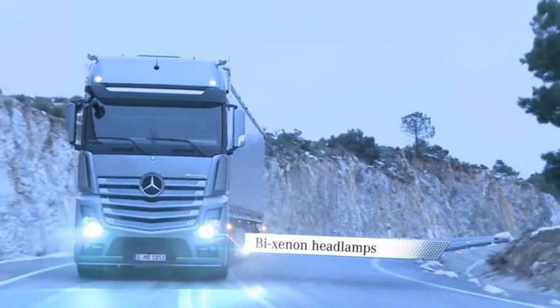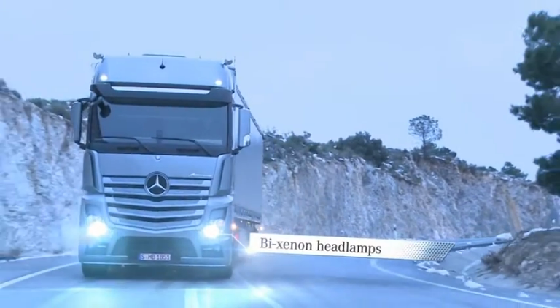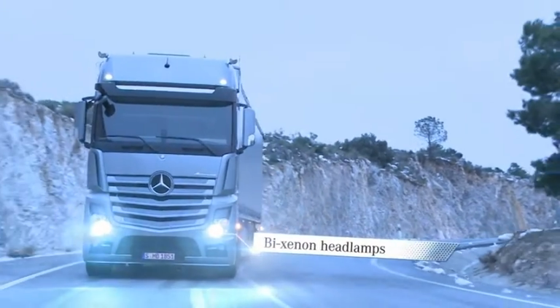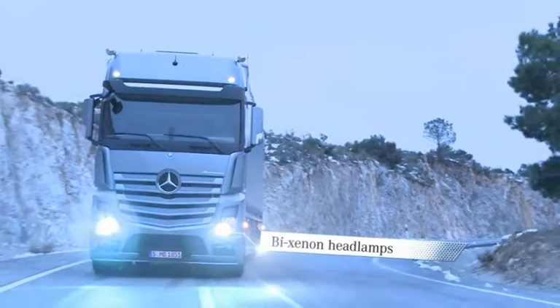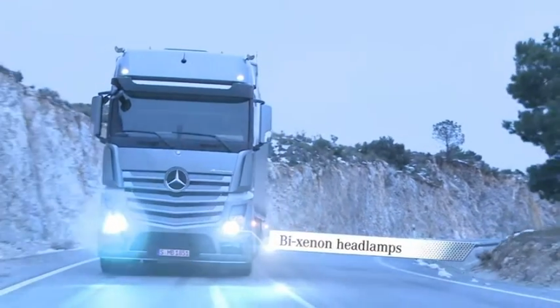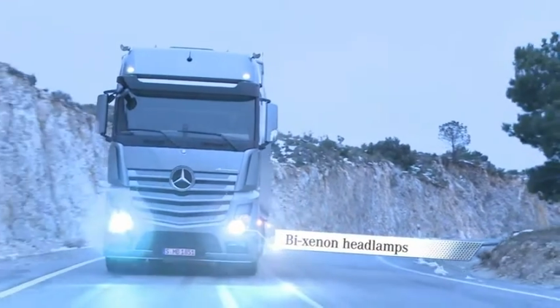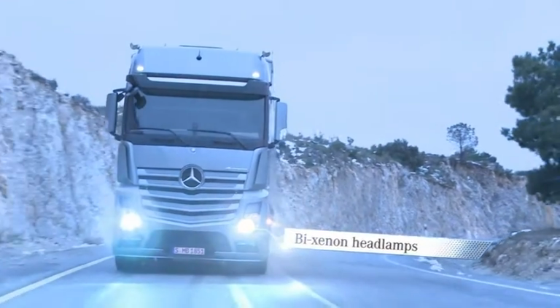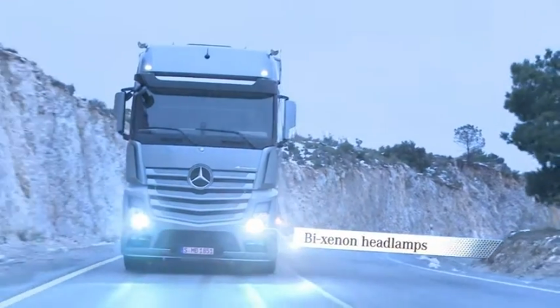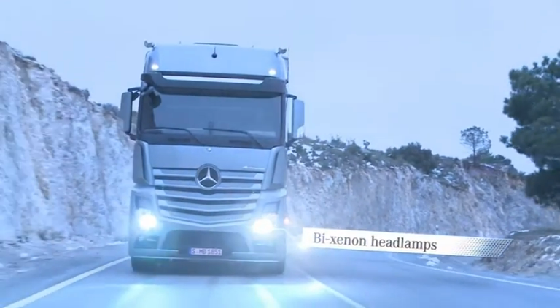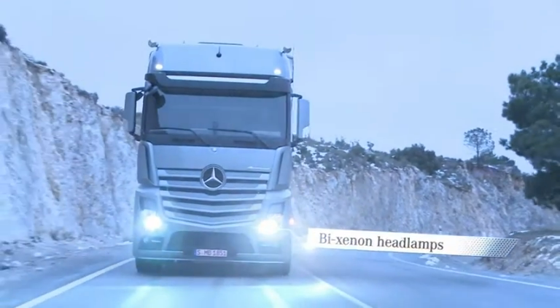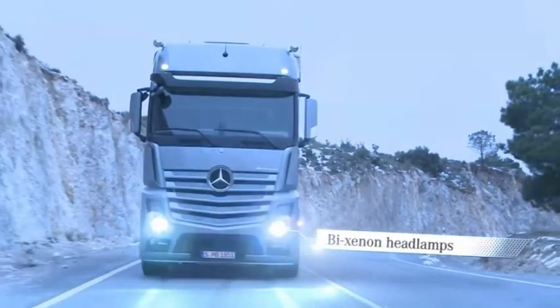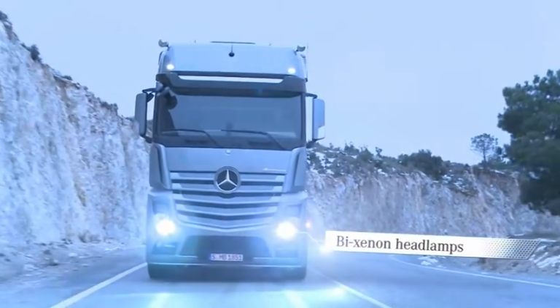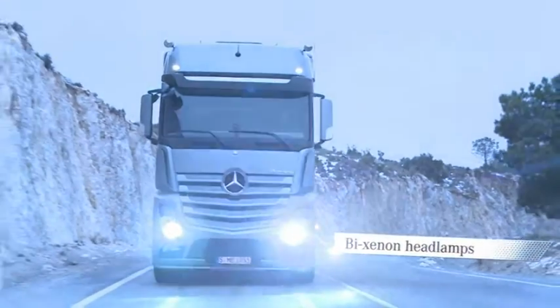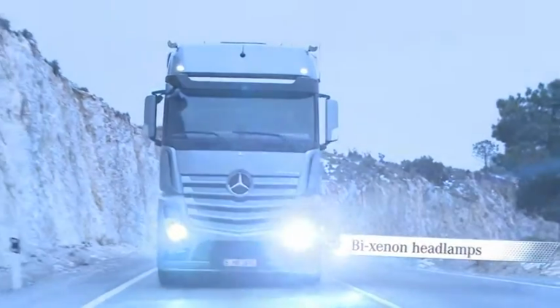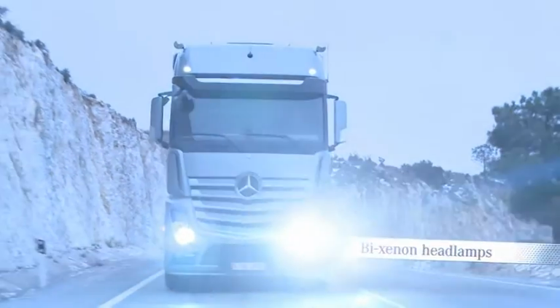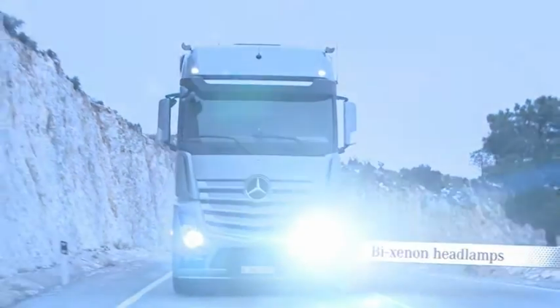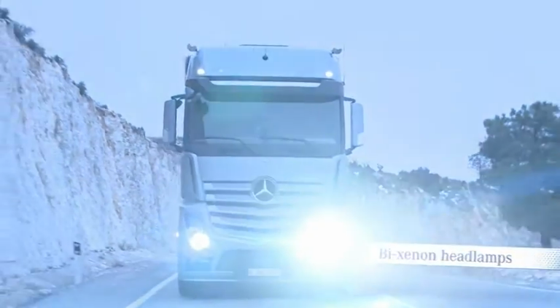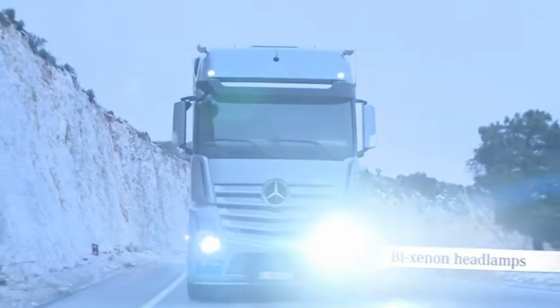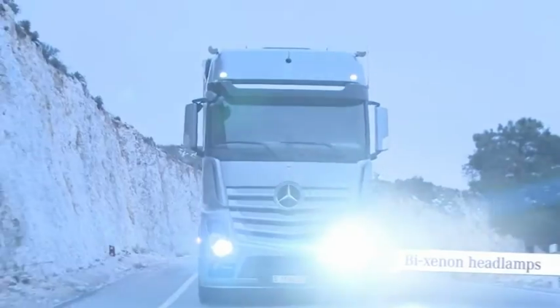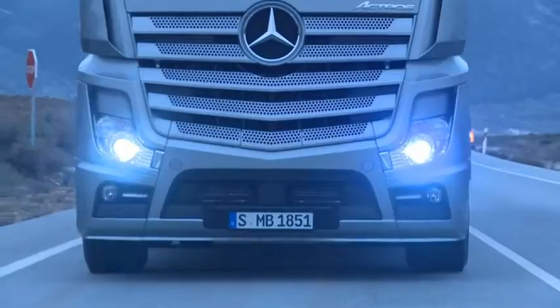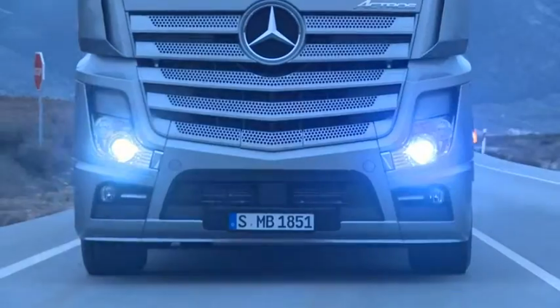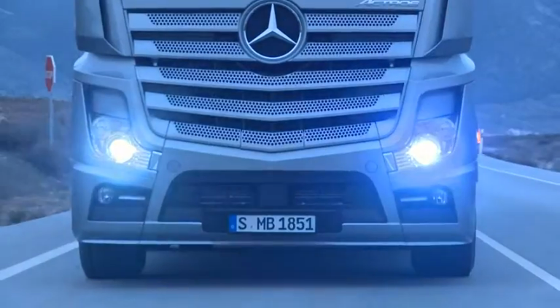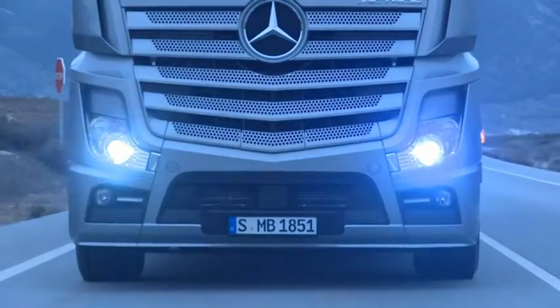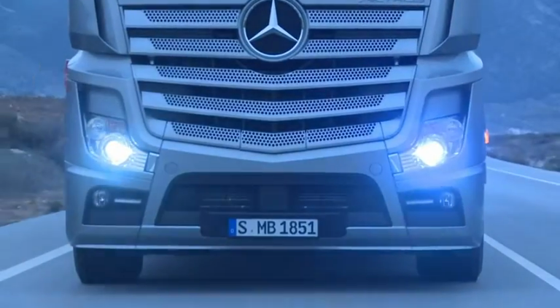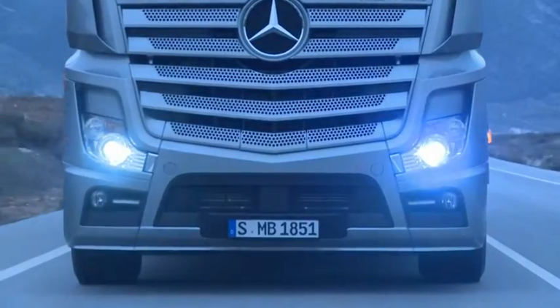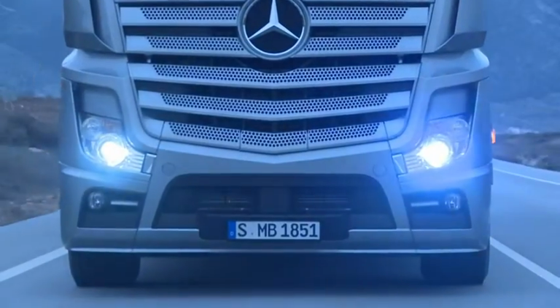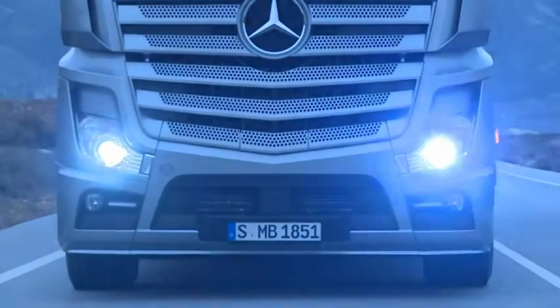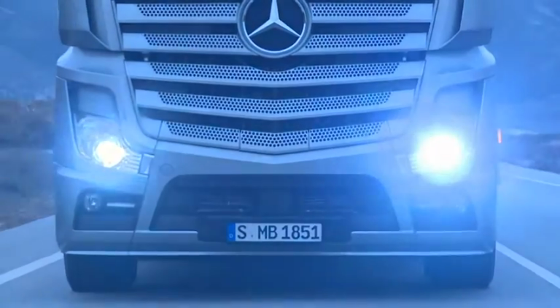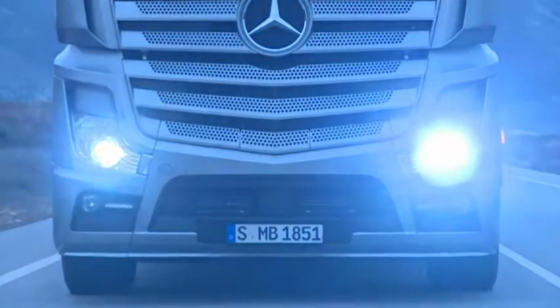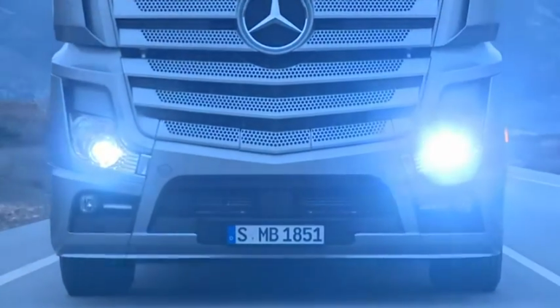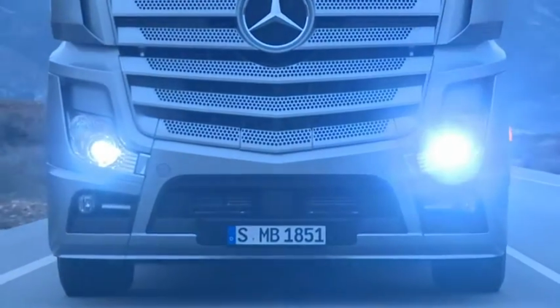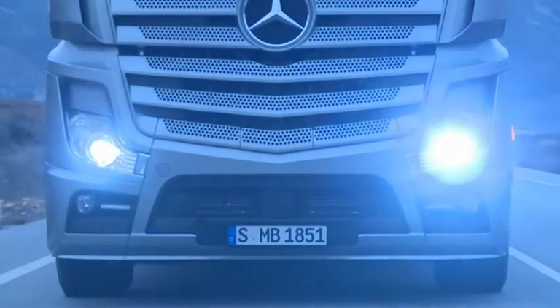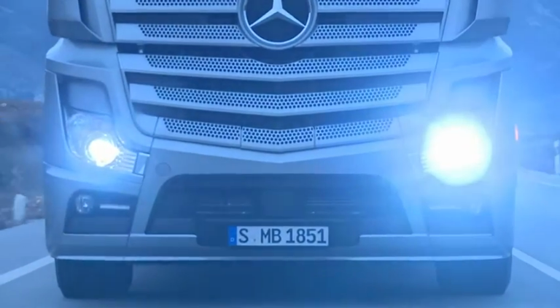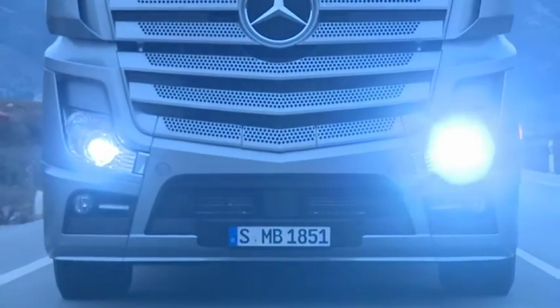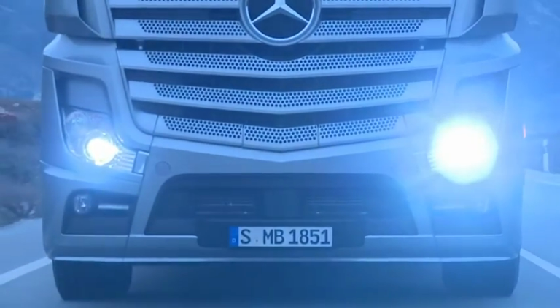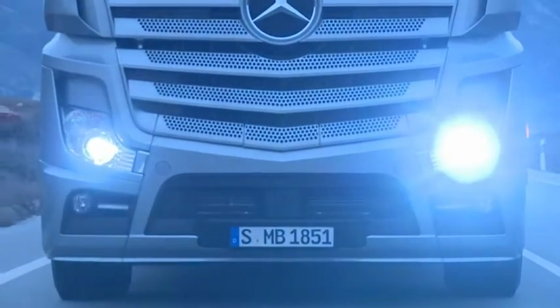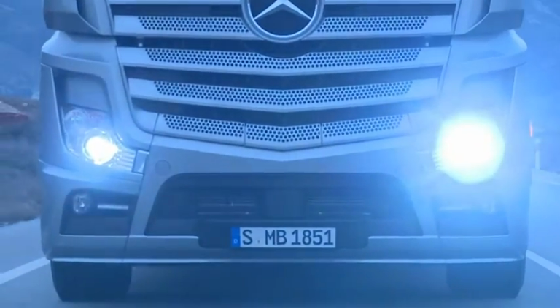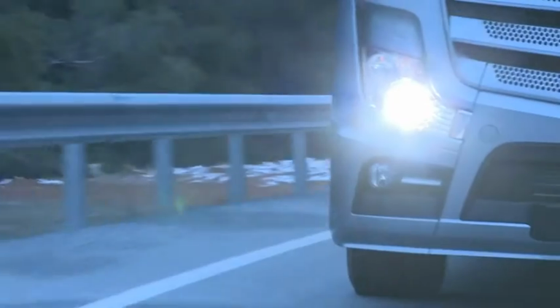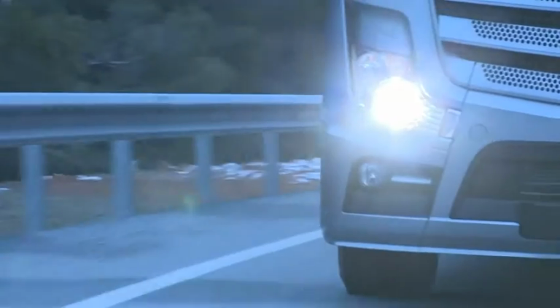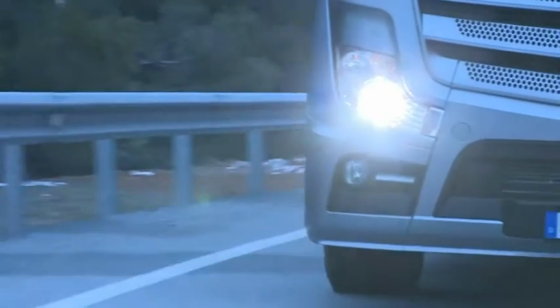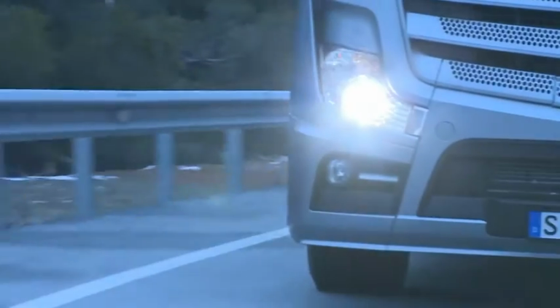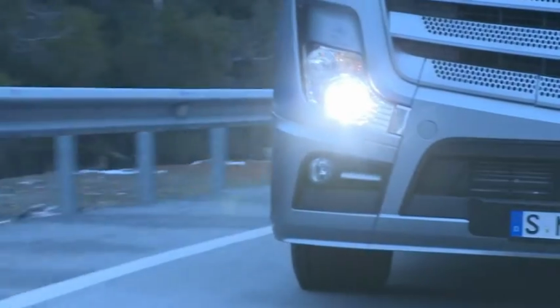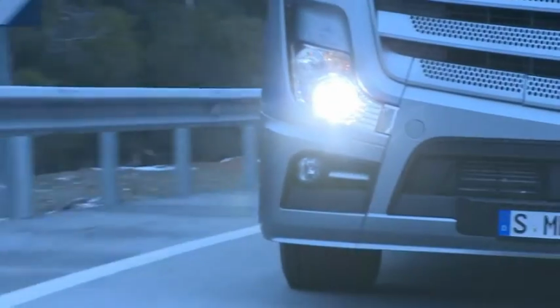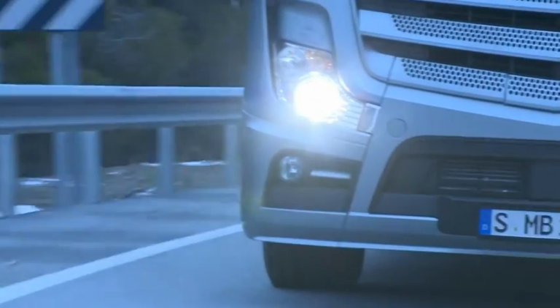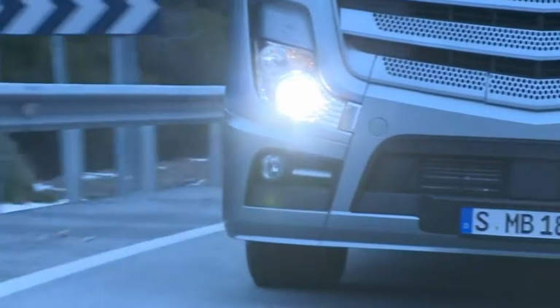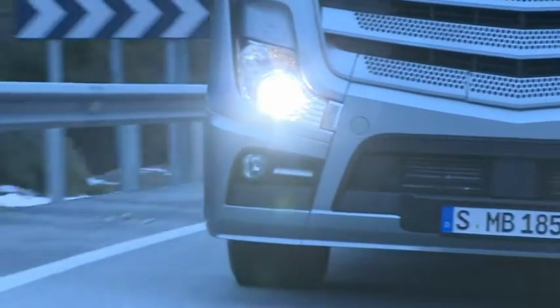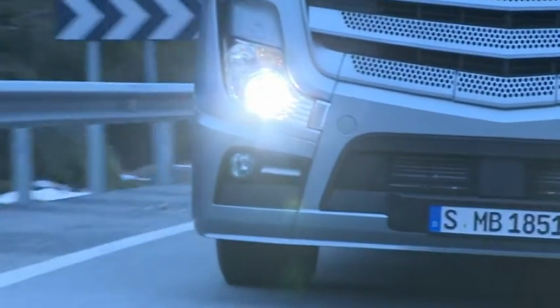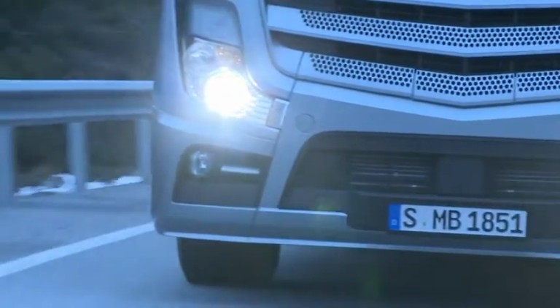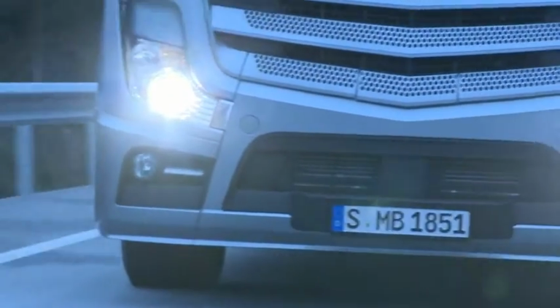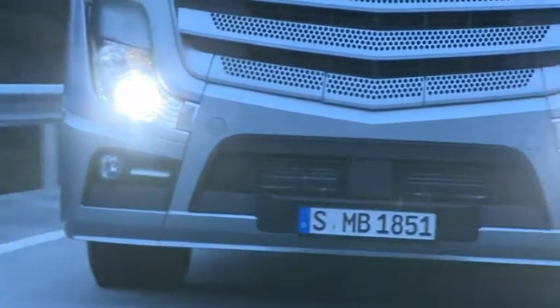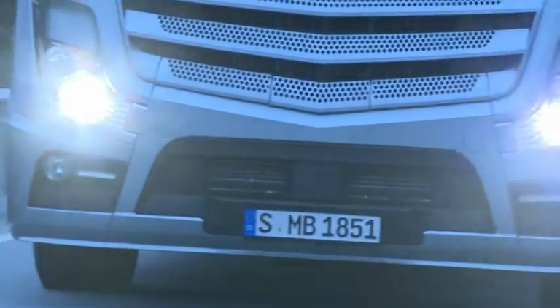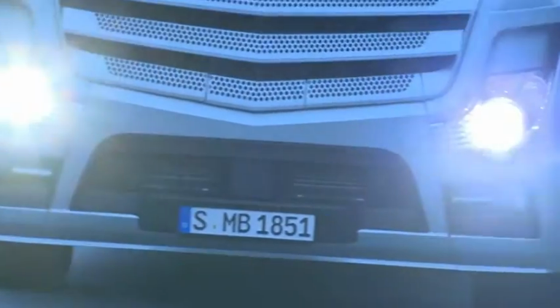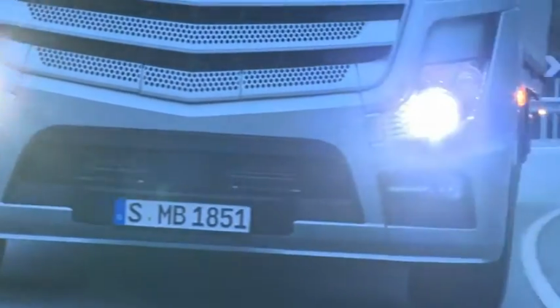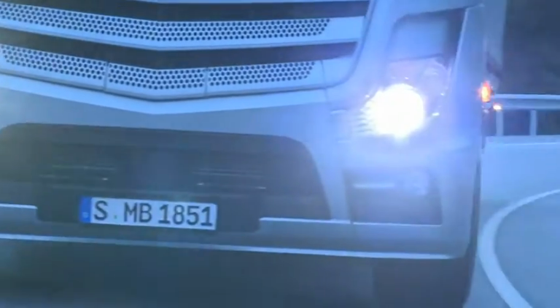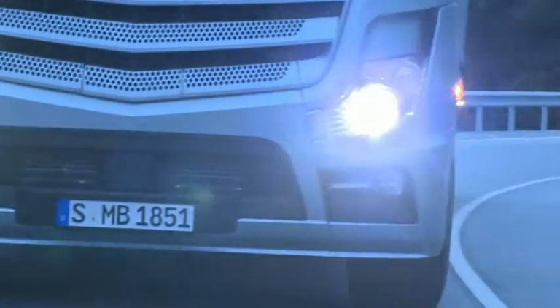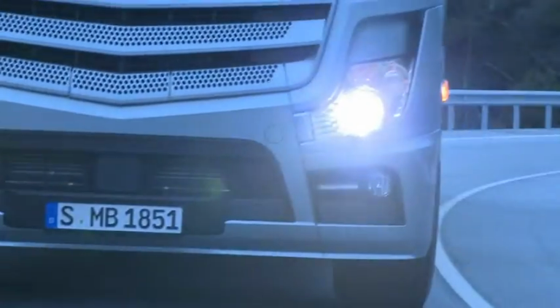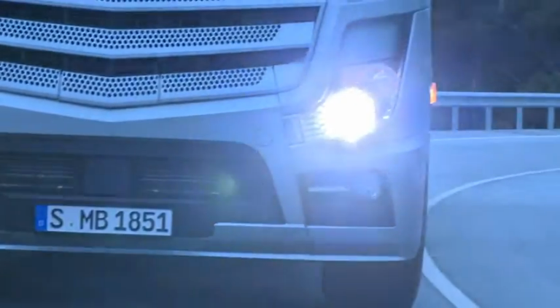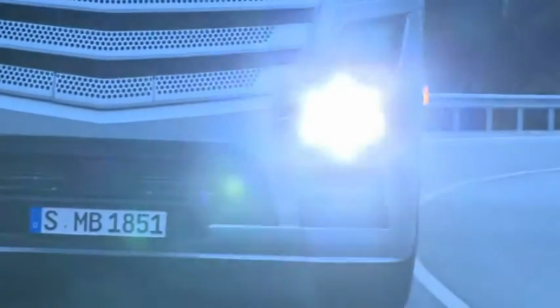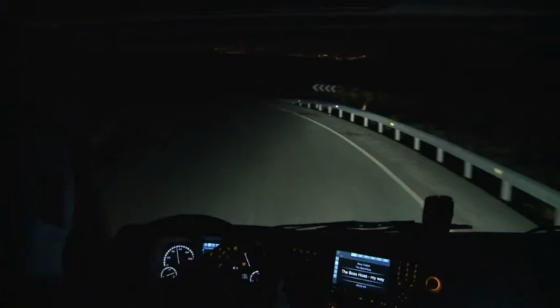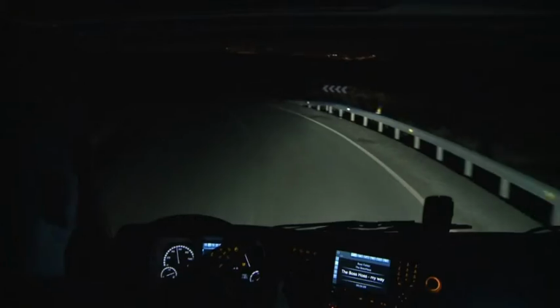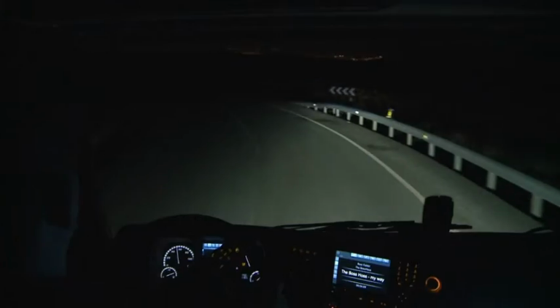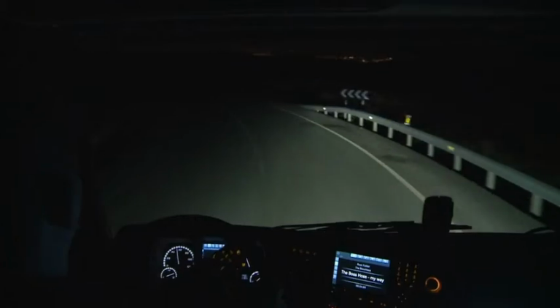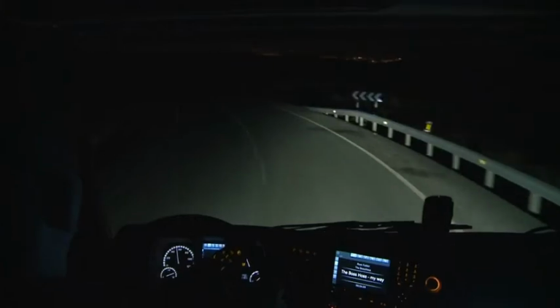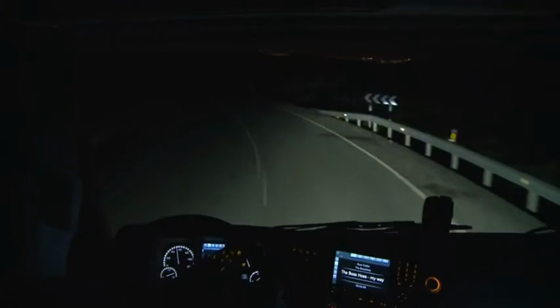The Bi-Xenon headlamps offer a substantial range, which provides for improved active illumination of the road ahead.